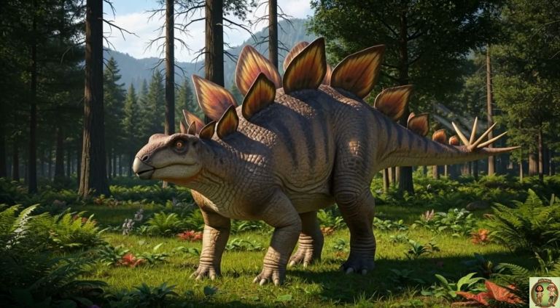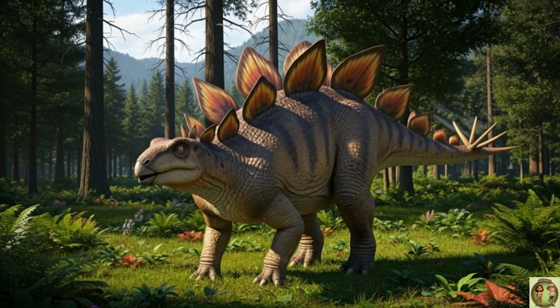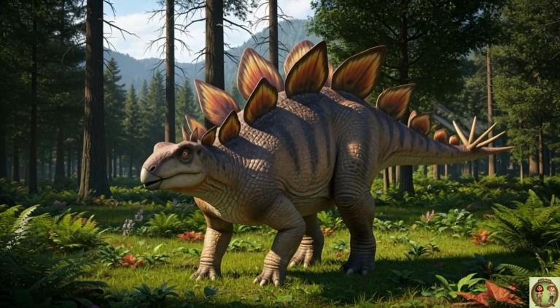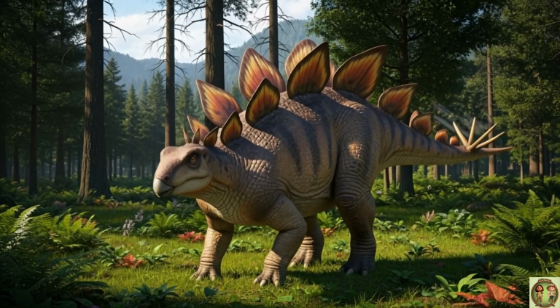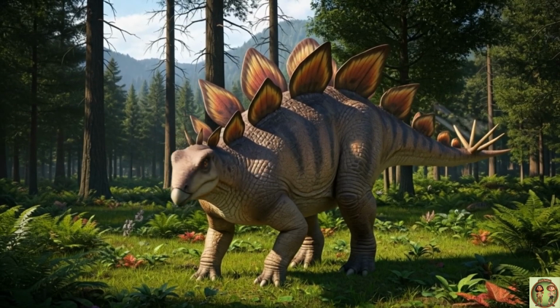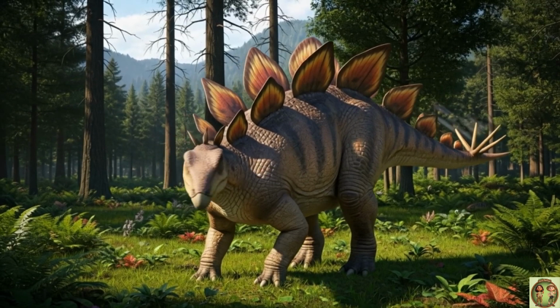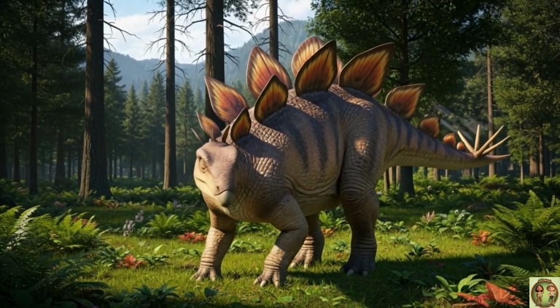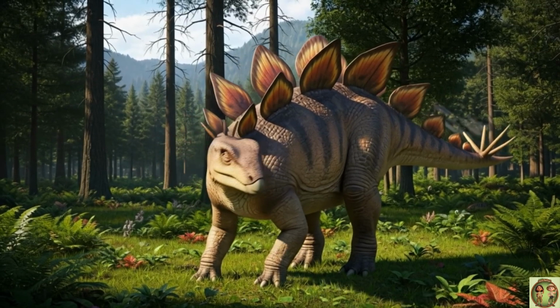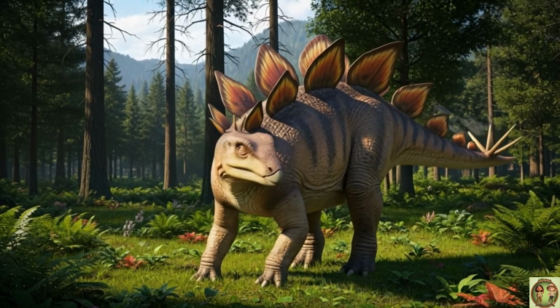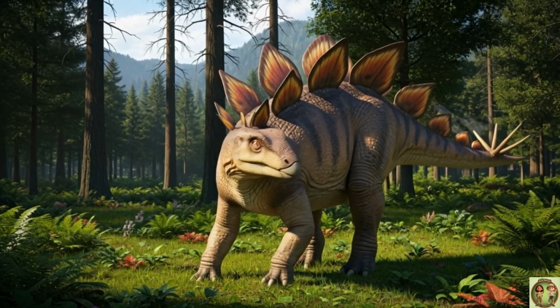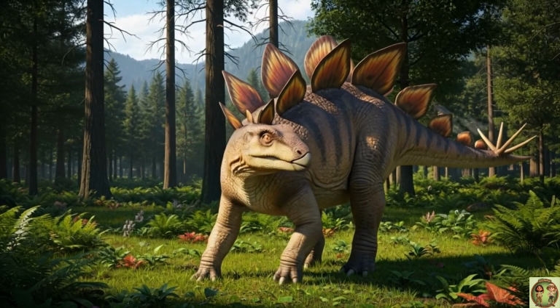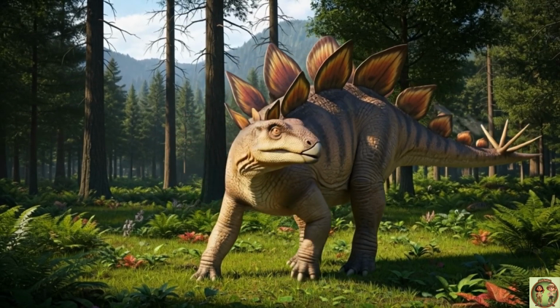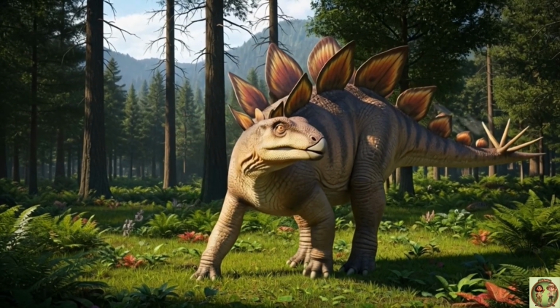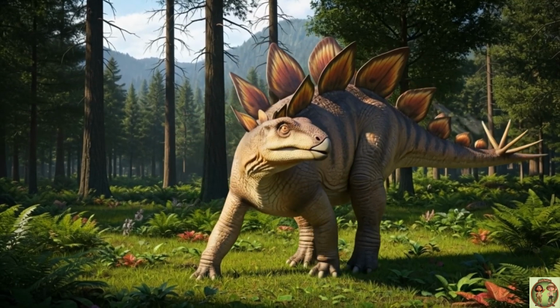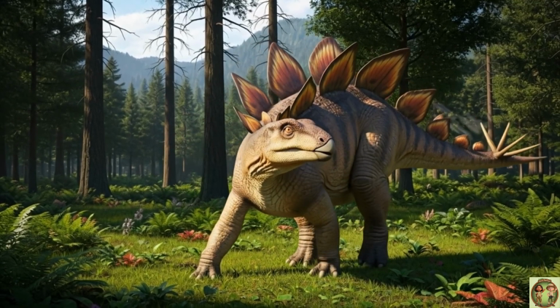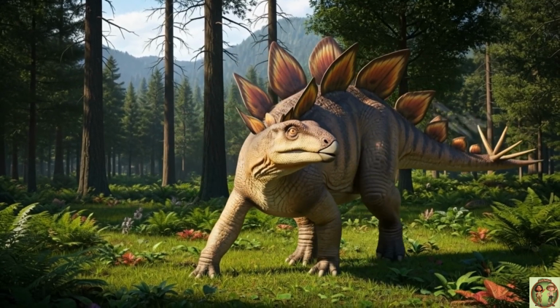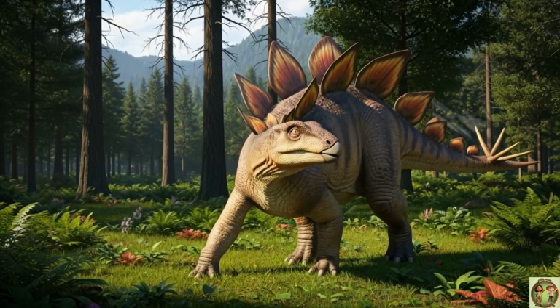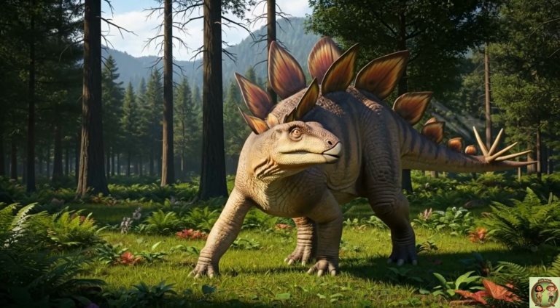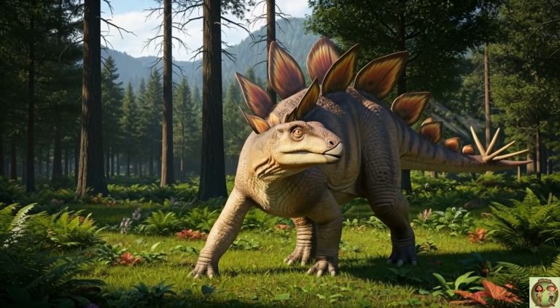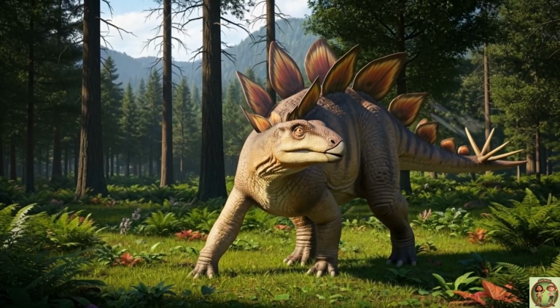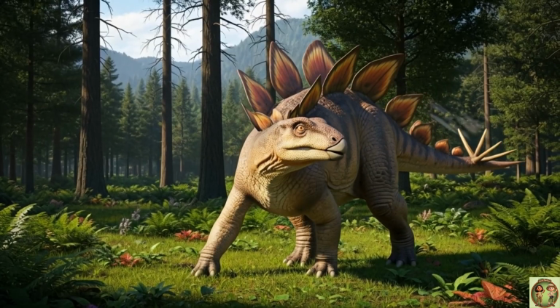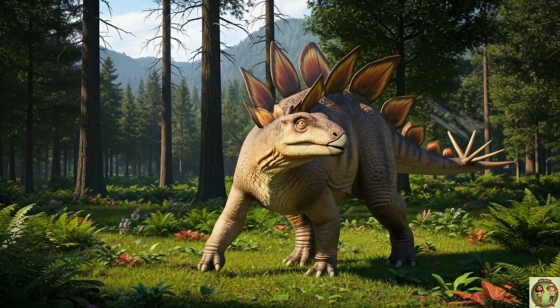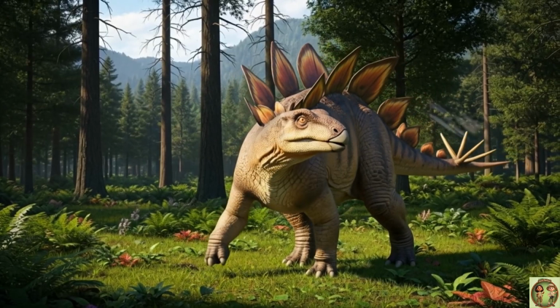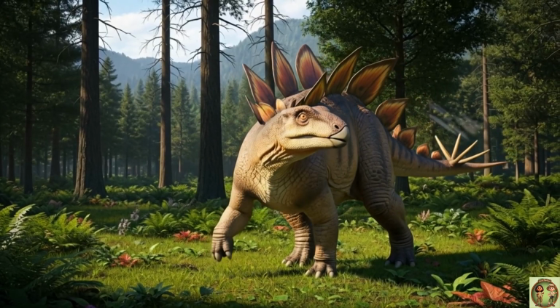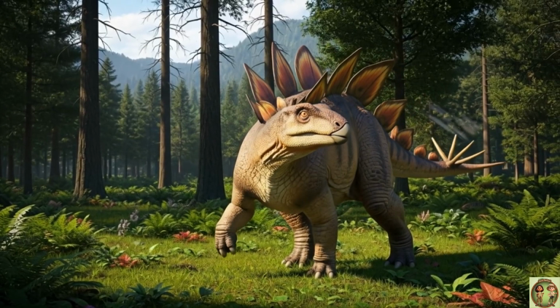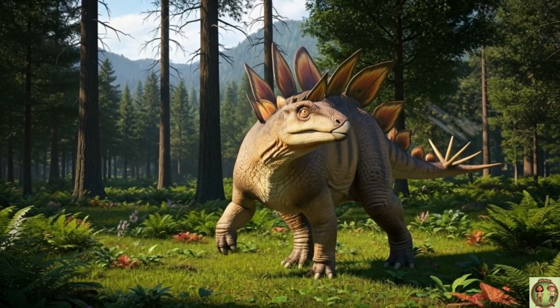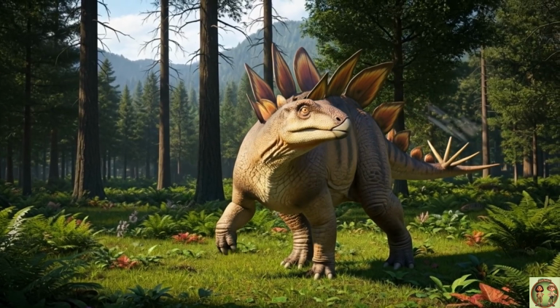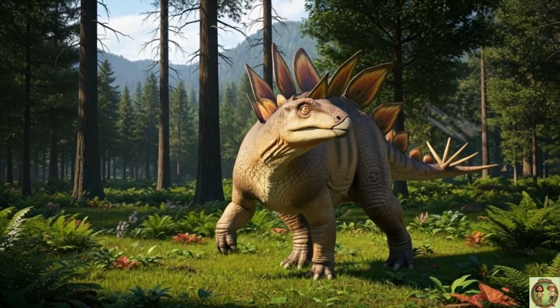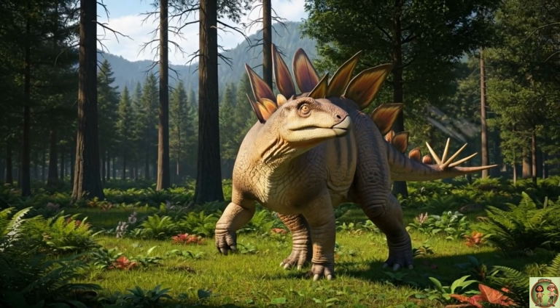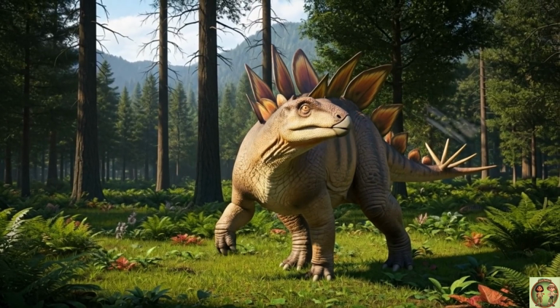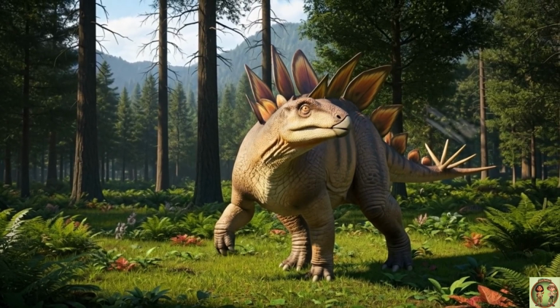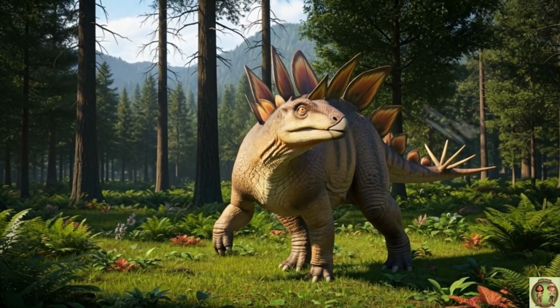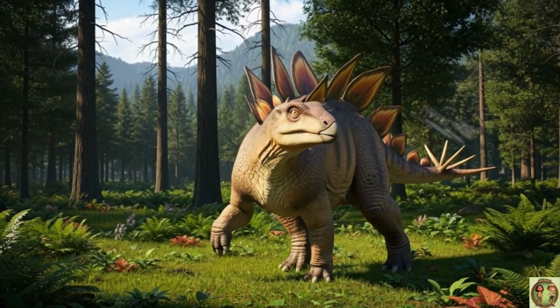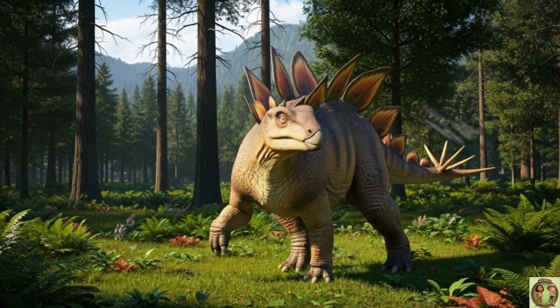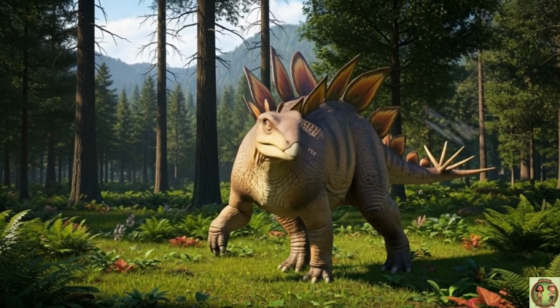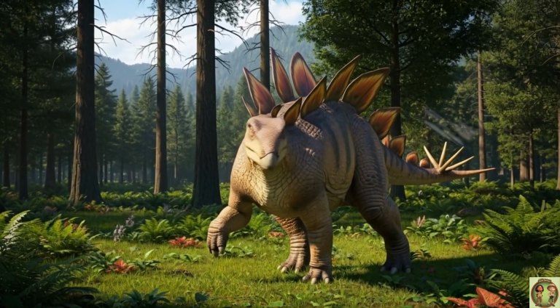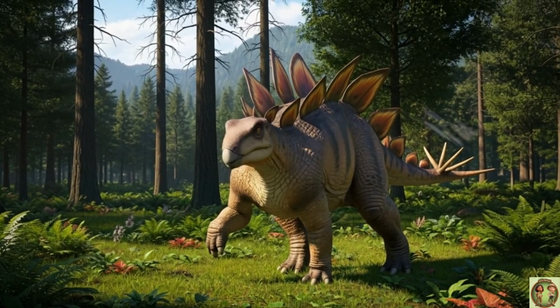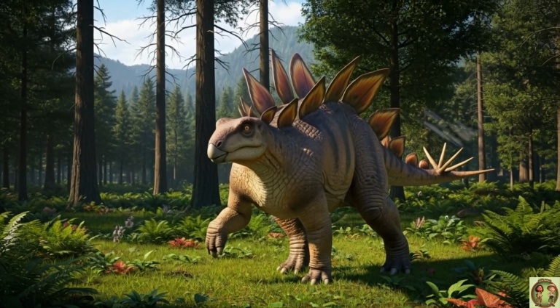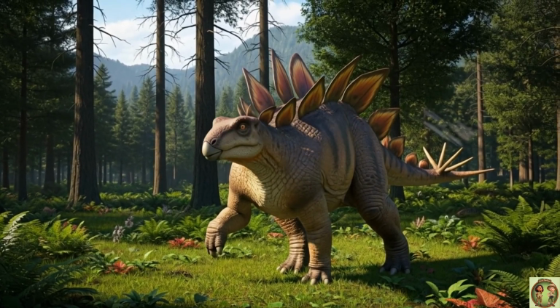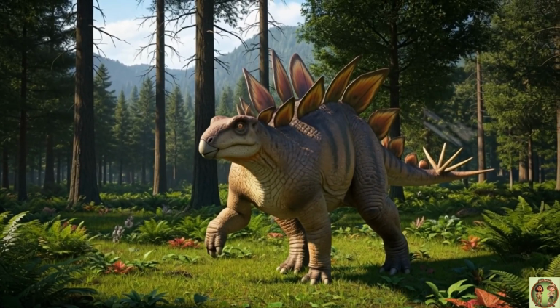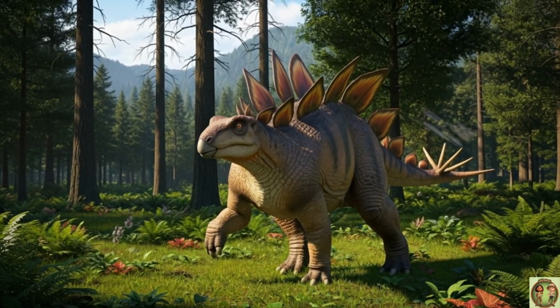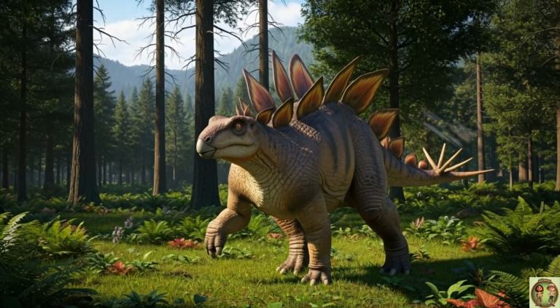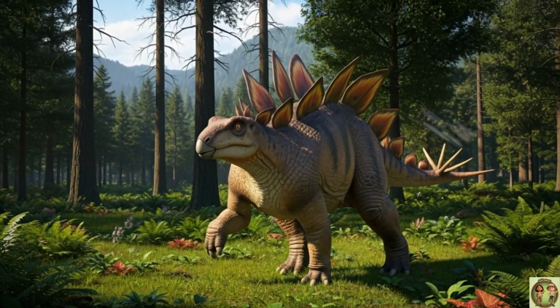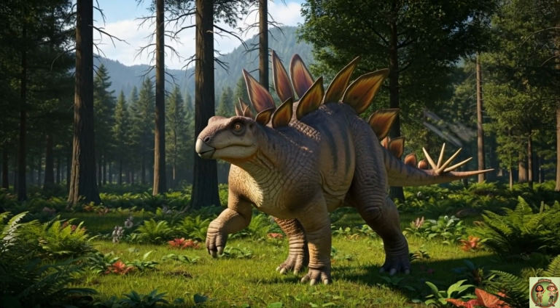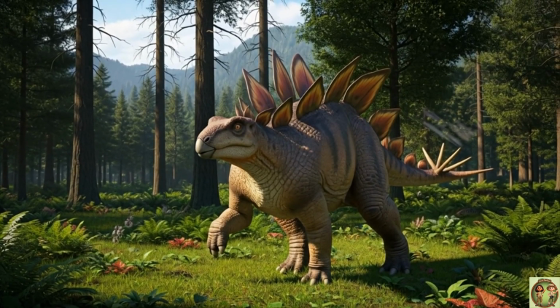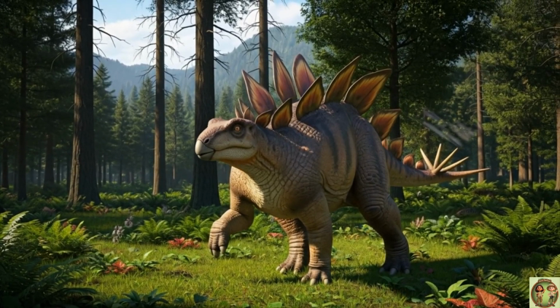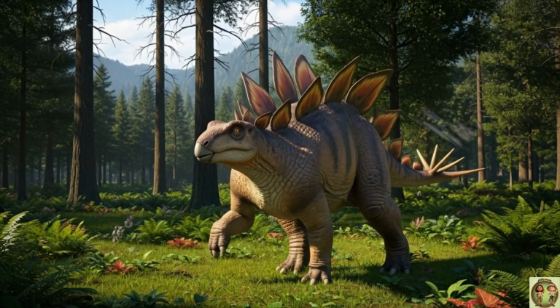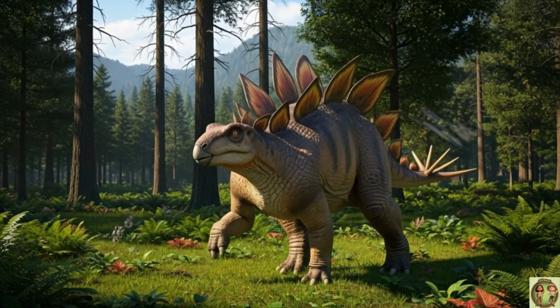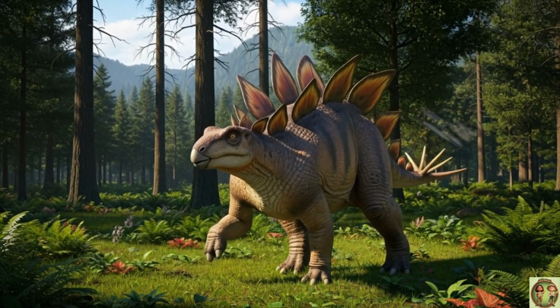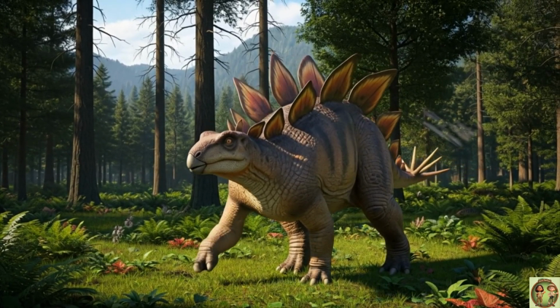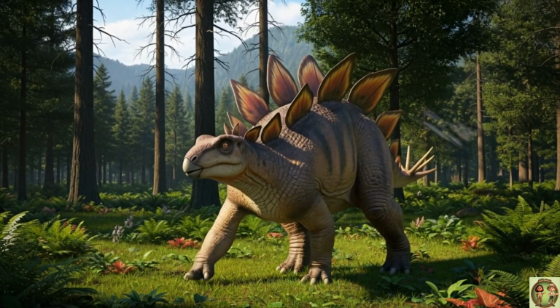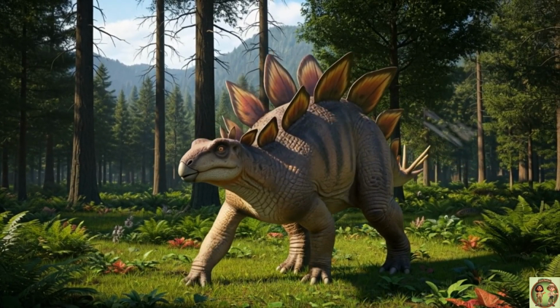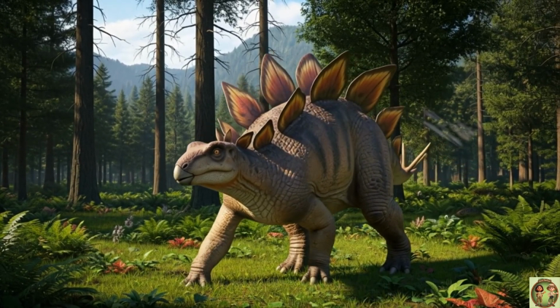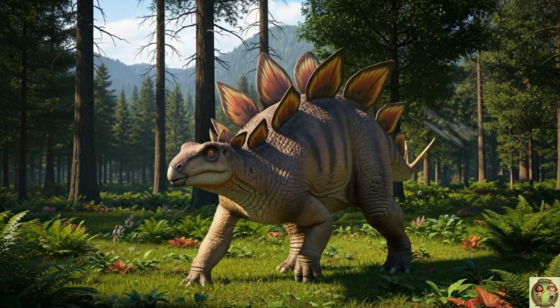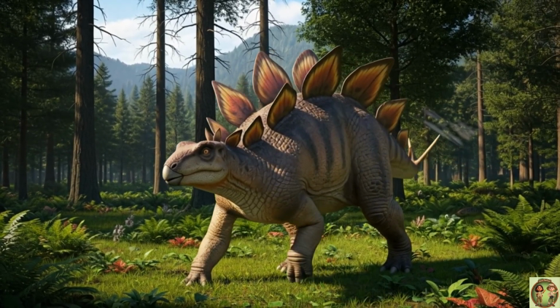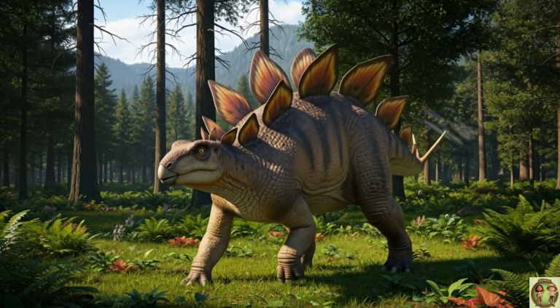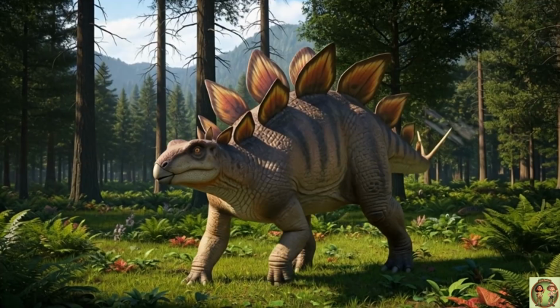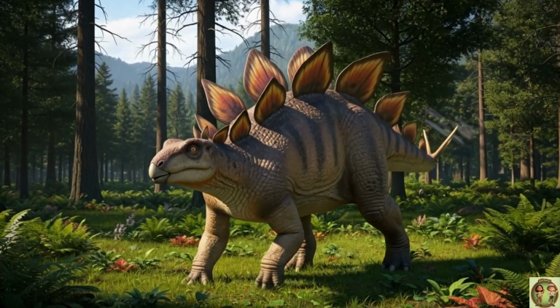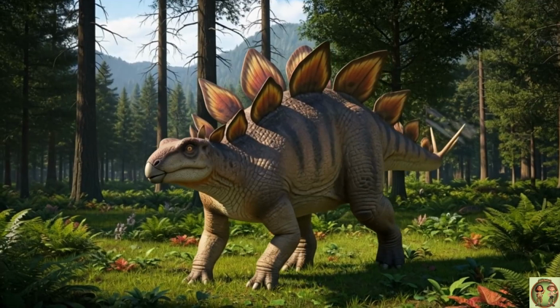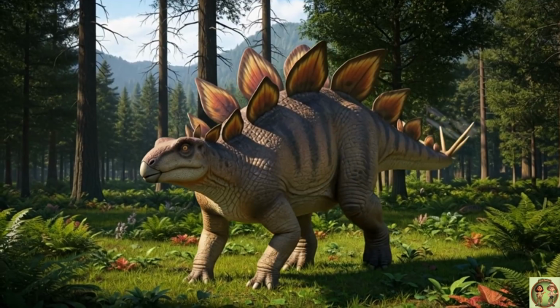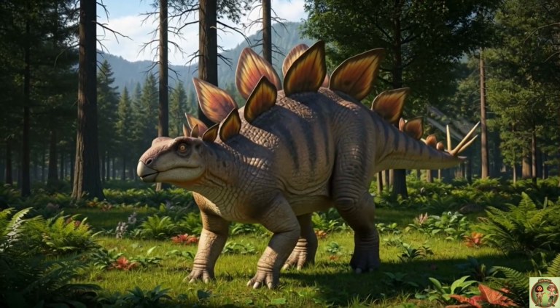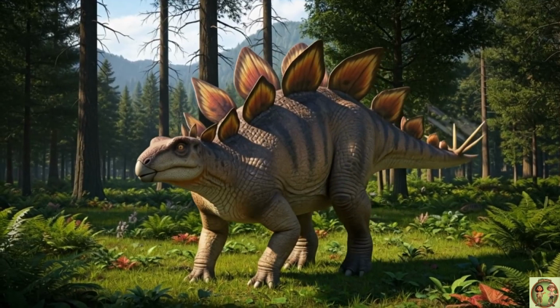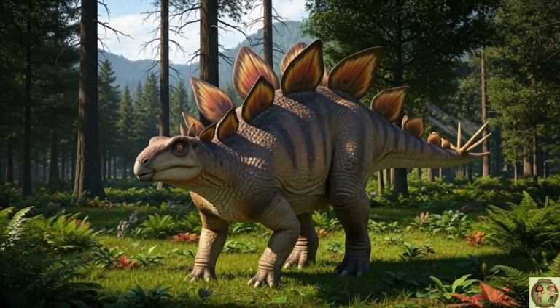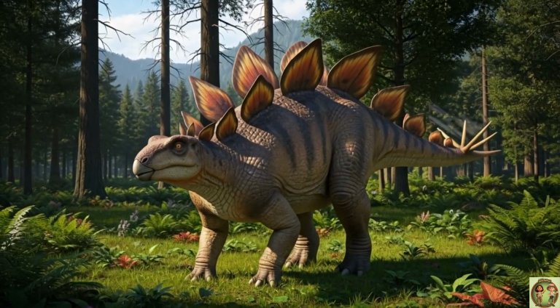Stegosaurus wasn't fast, but its tail was like a swinging hammer to scare predators away!